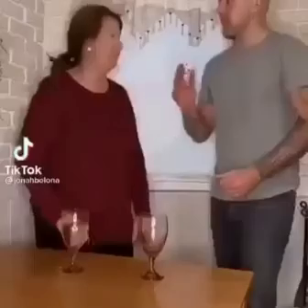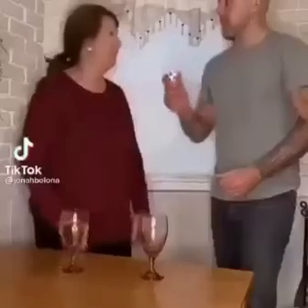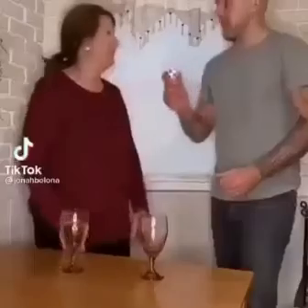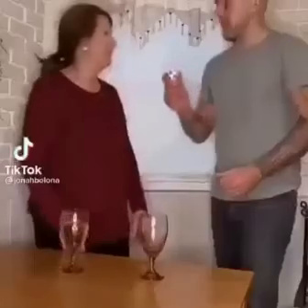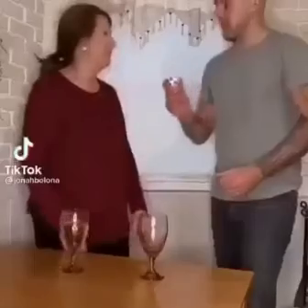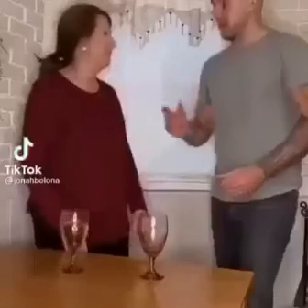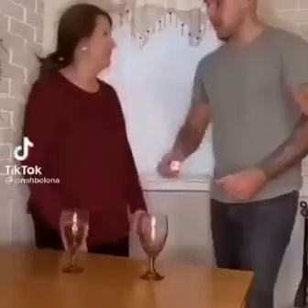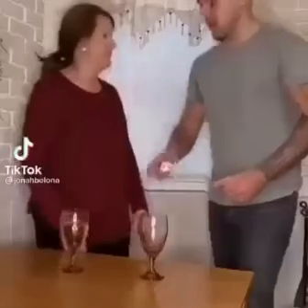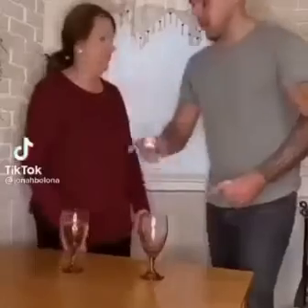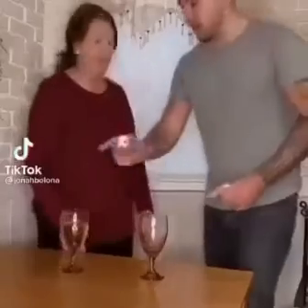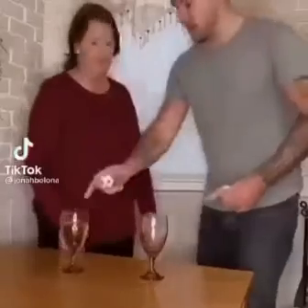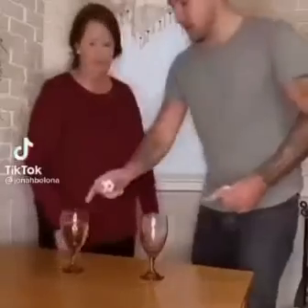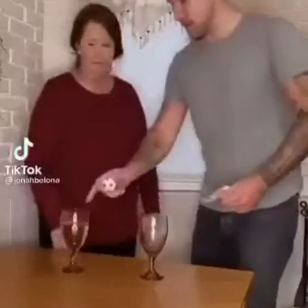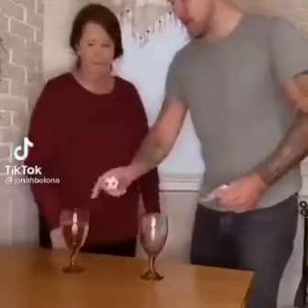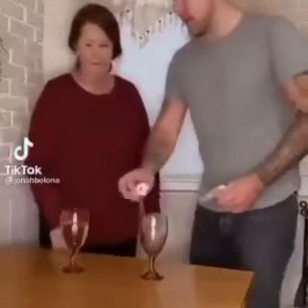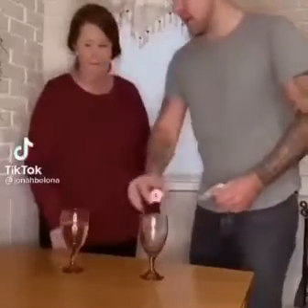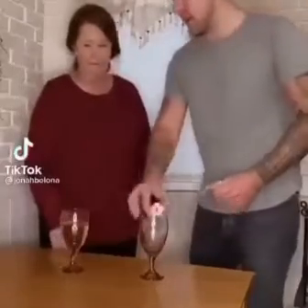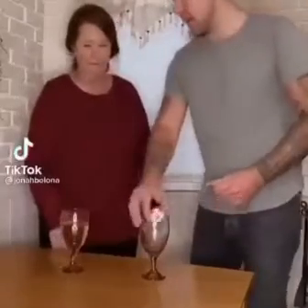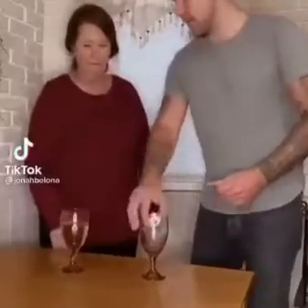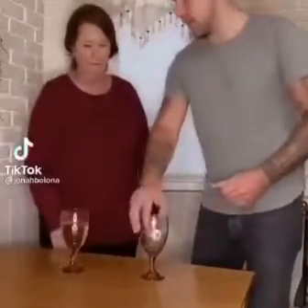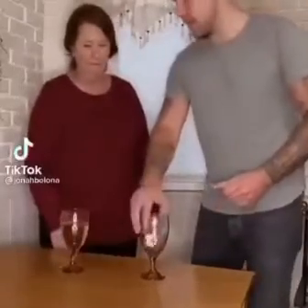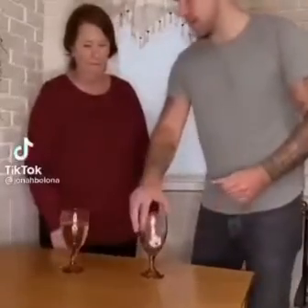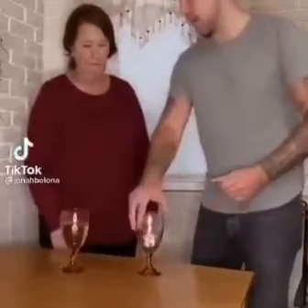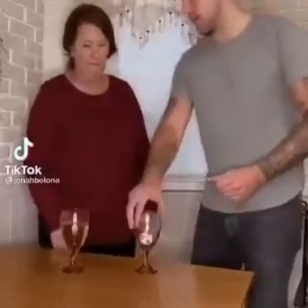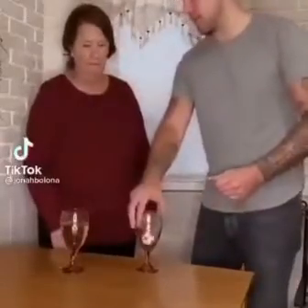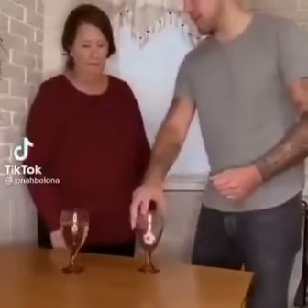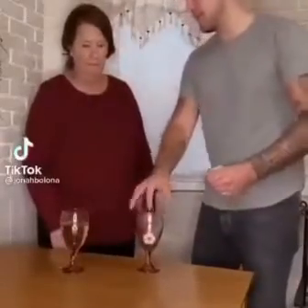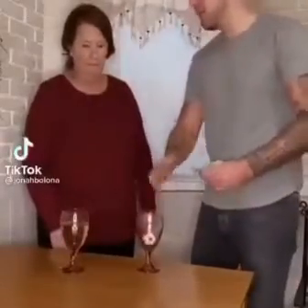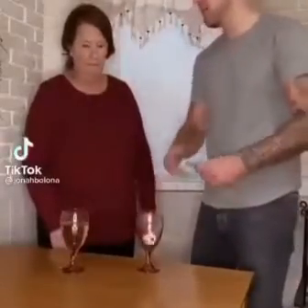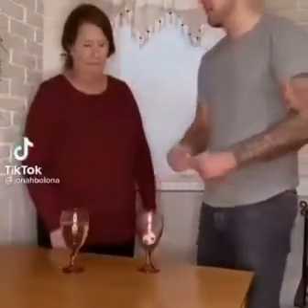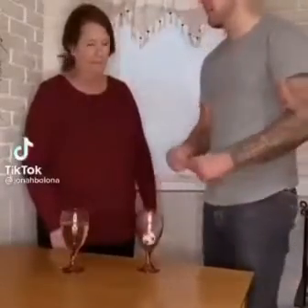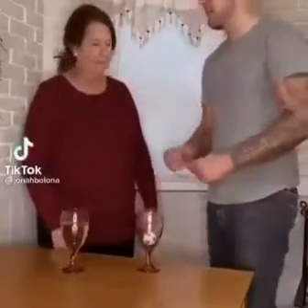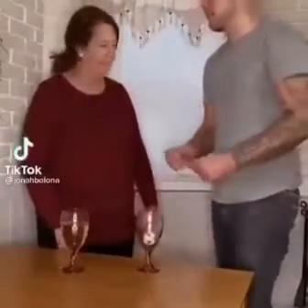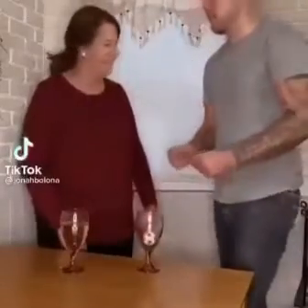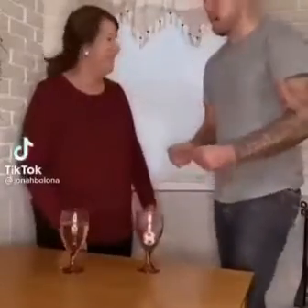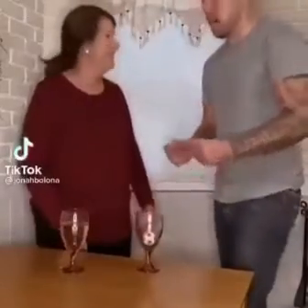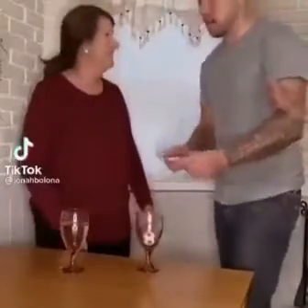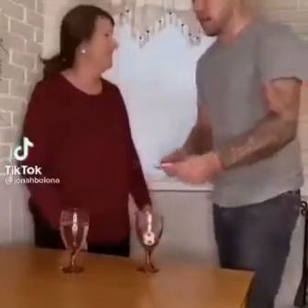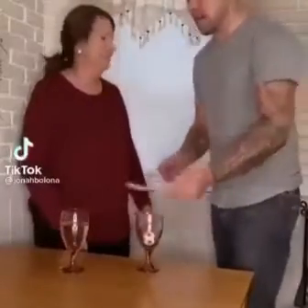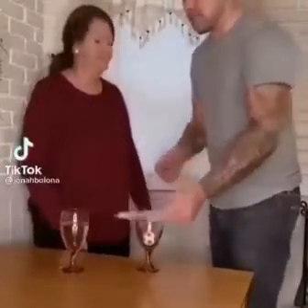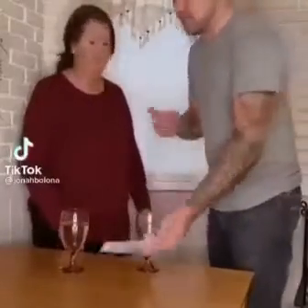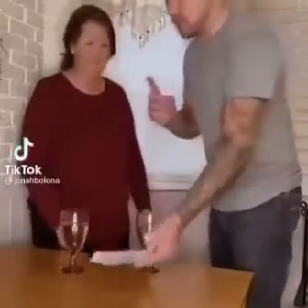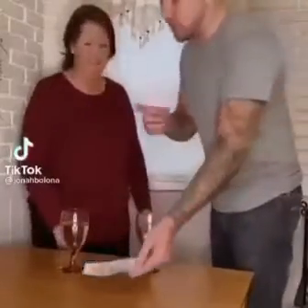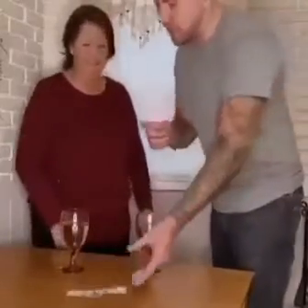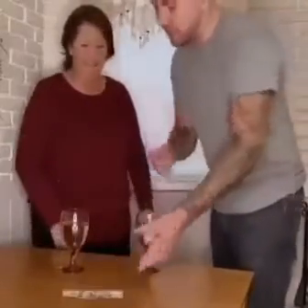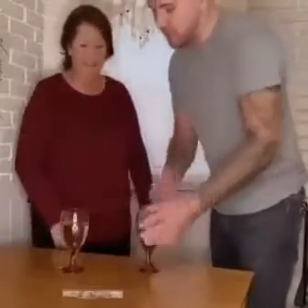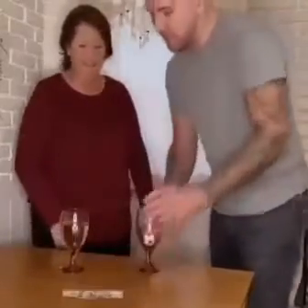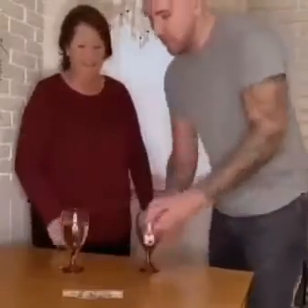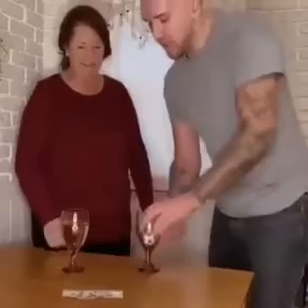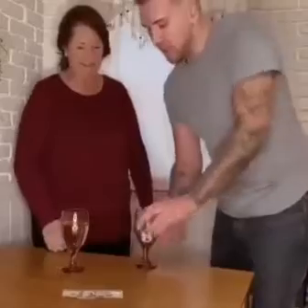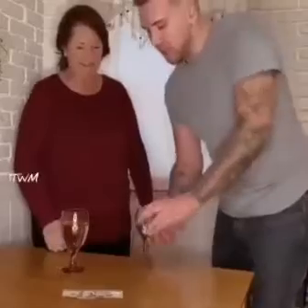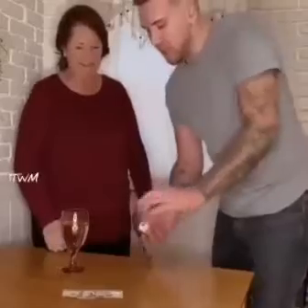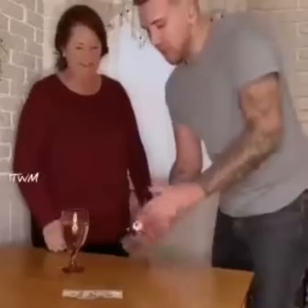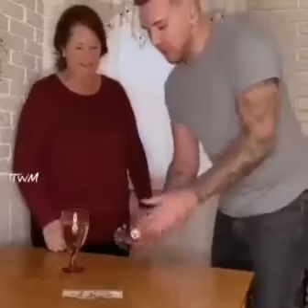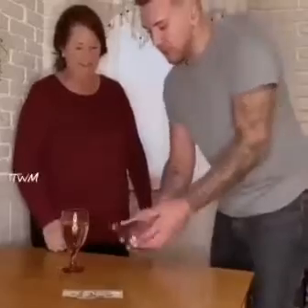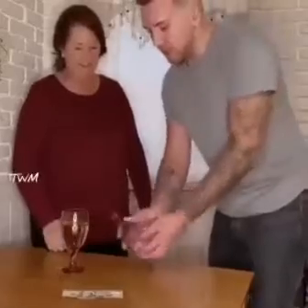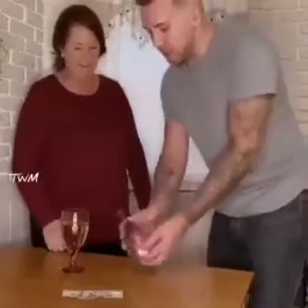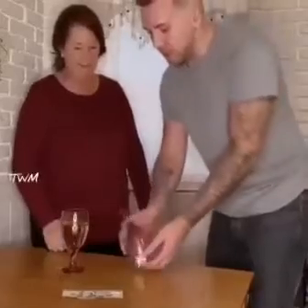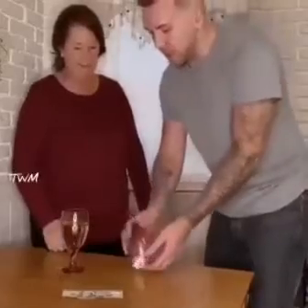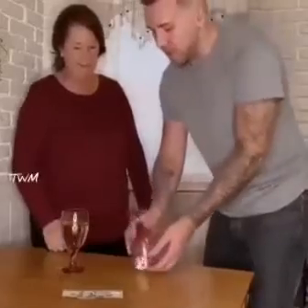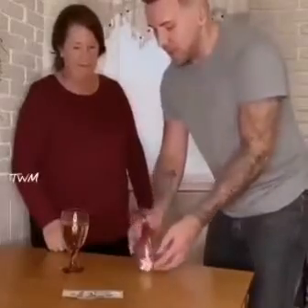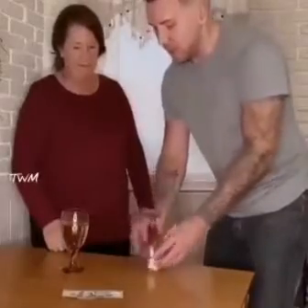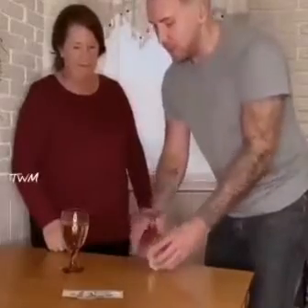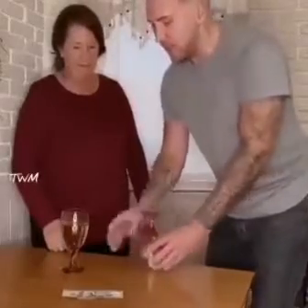If you get this ball into this cup, you get $100, okay? It's easy. $100 — there's one catch. This cup has to be upside down.